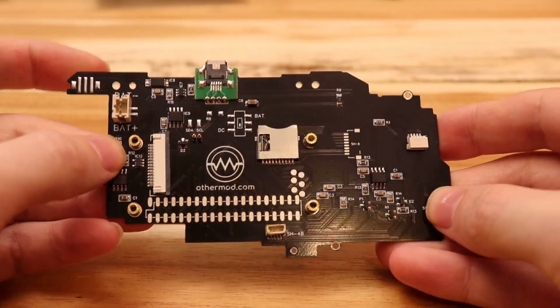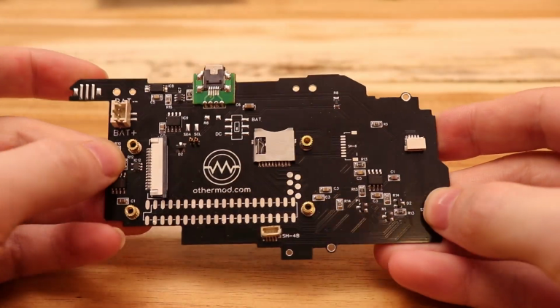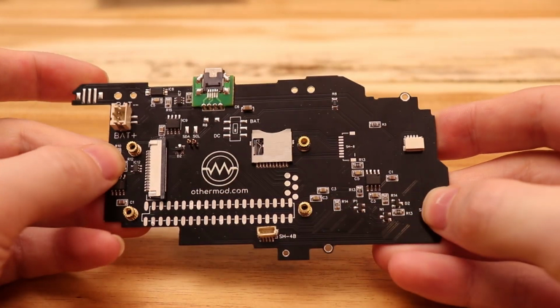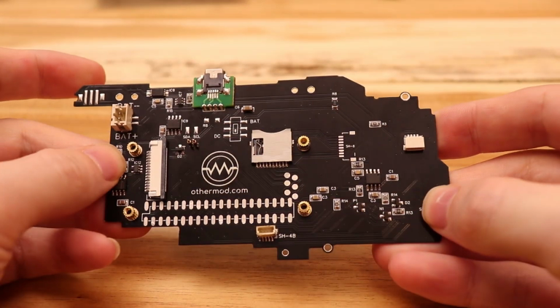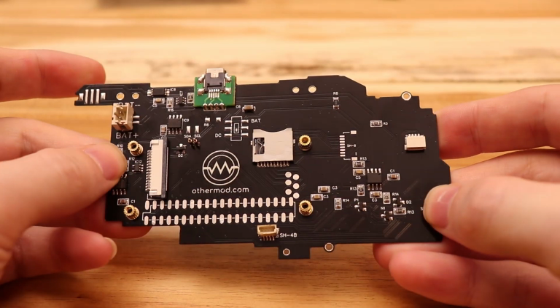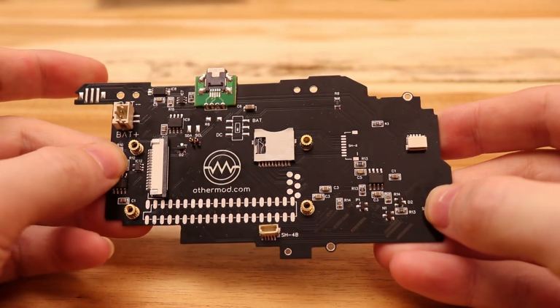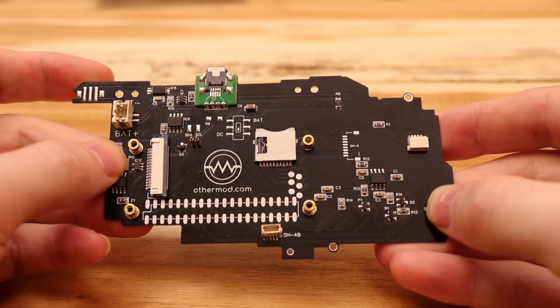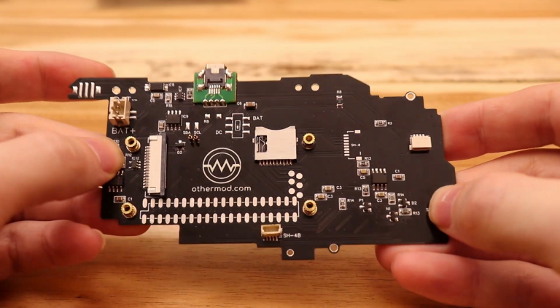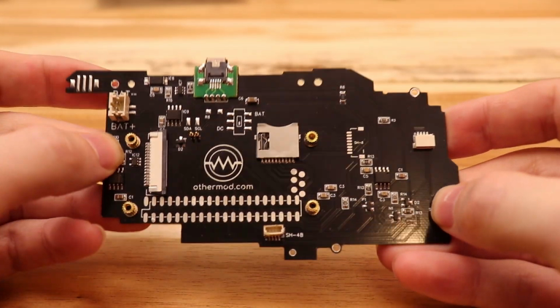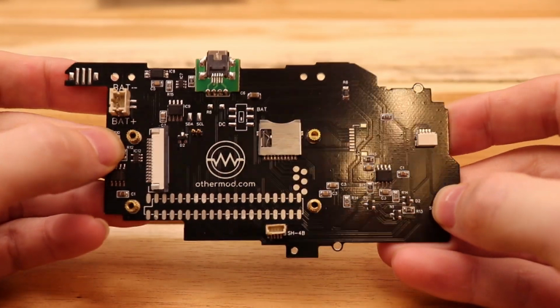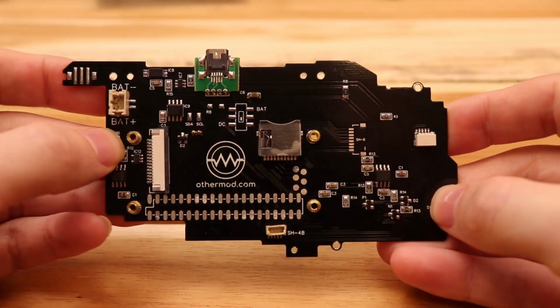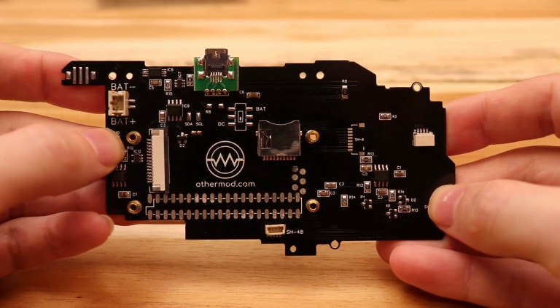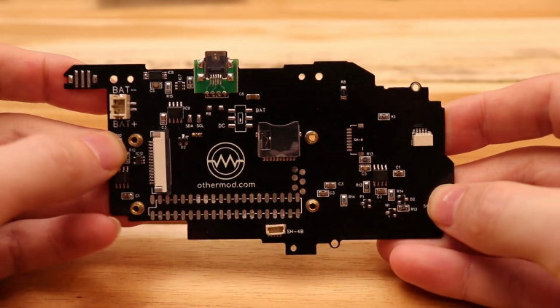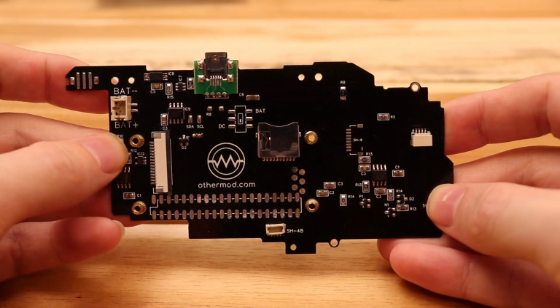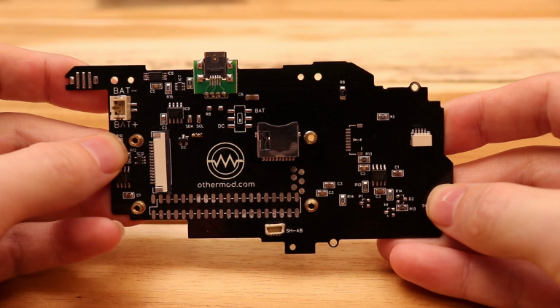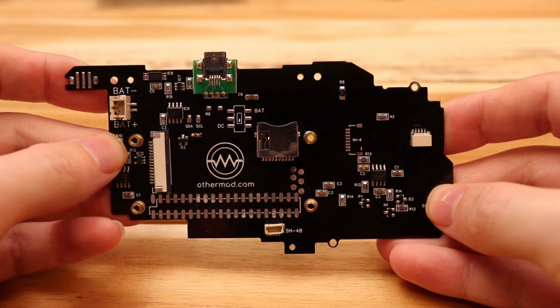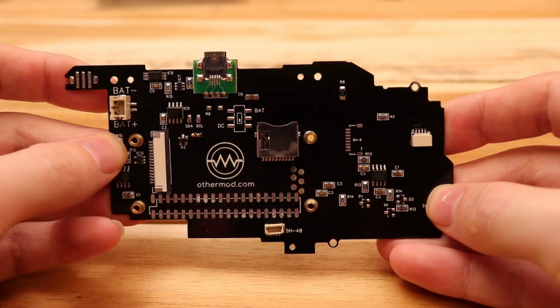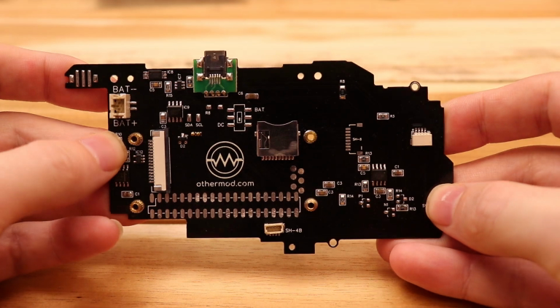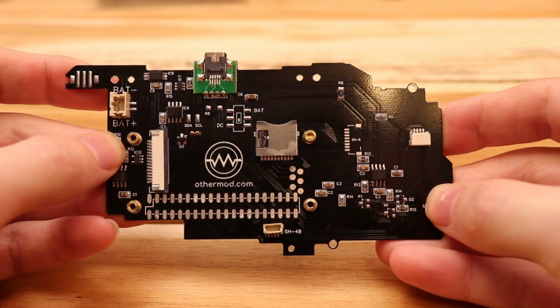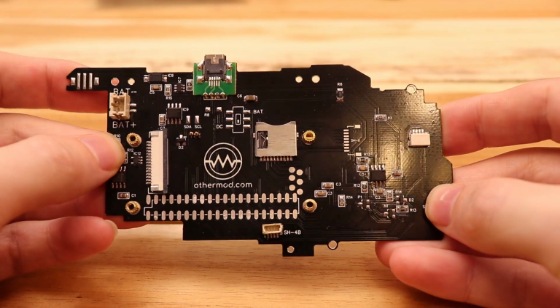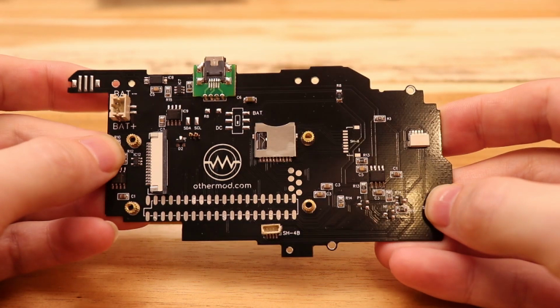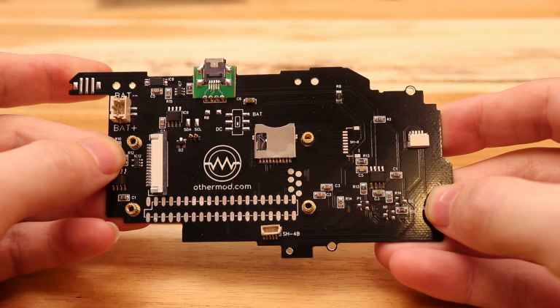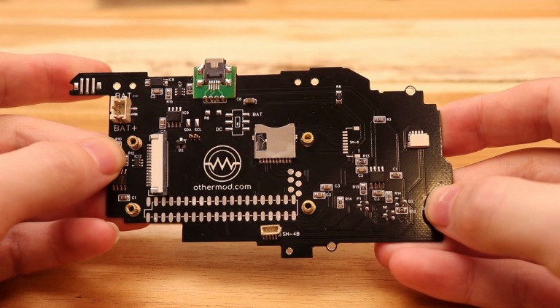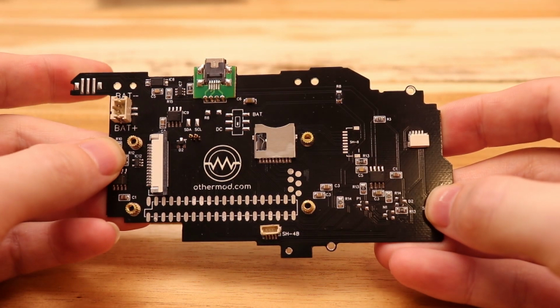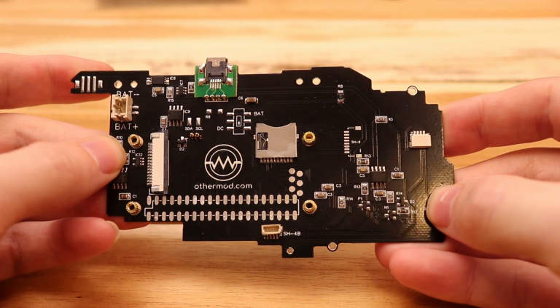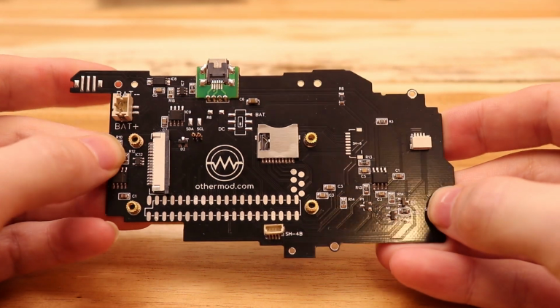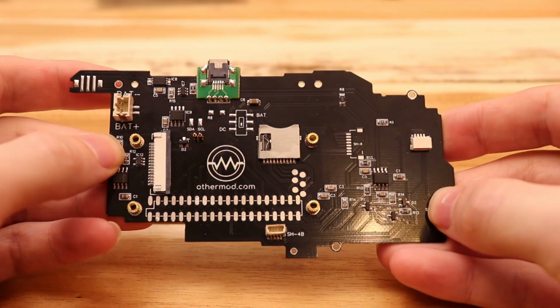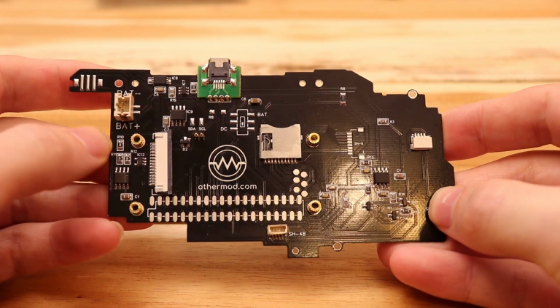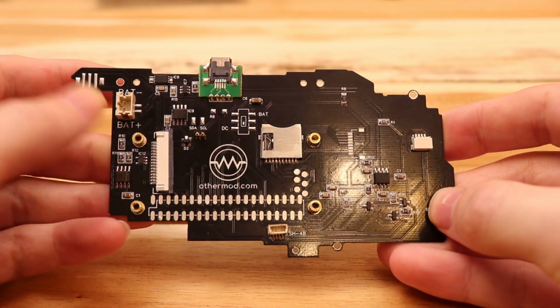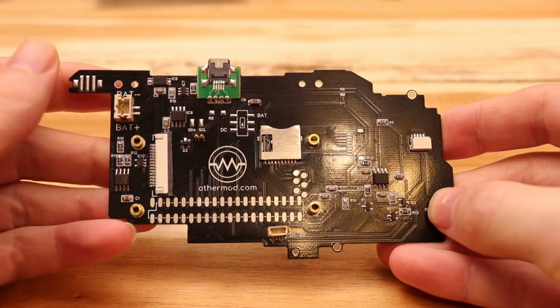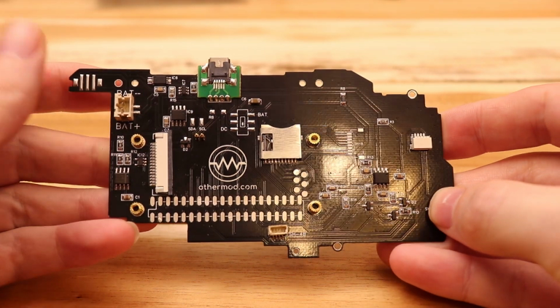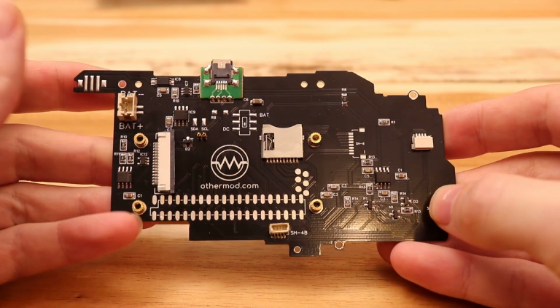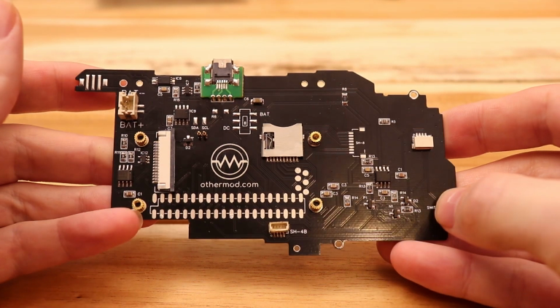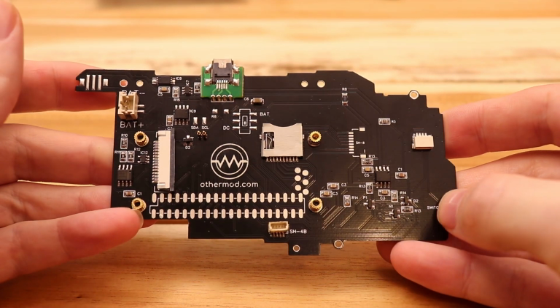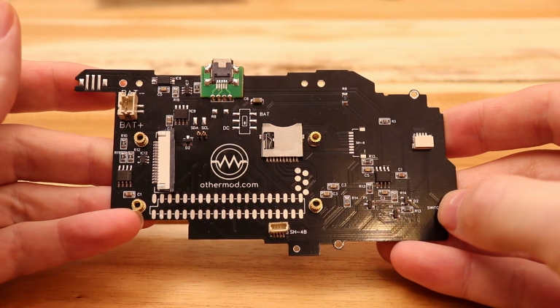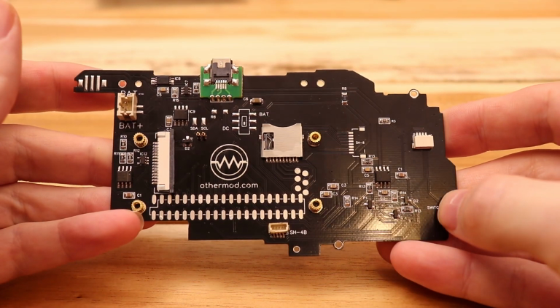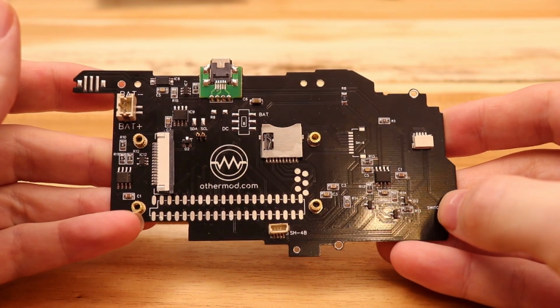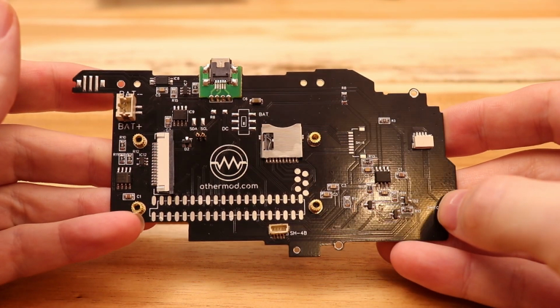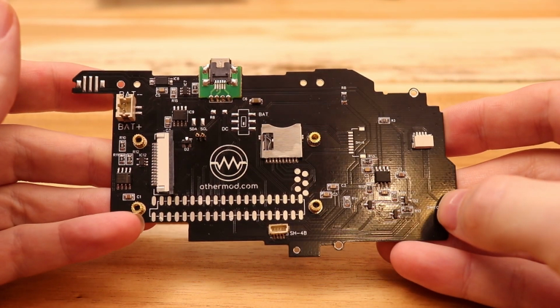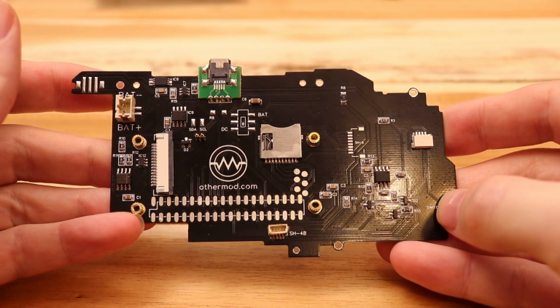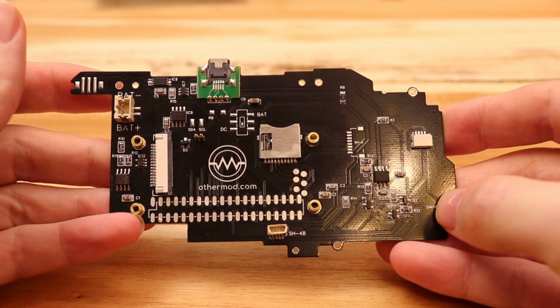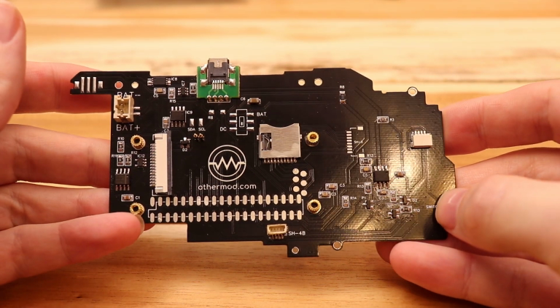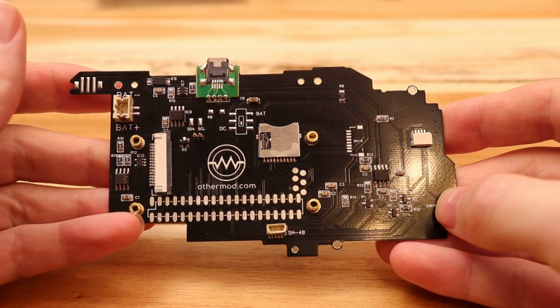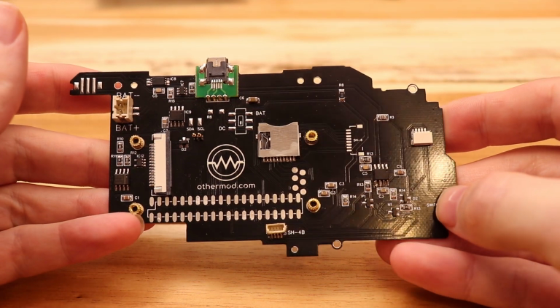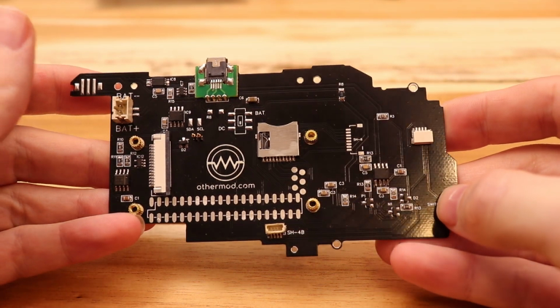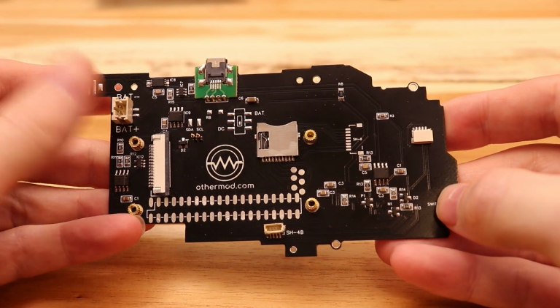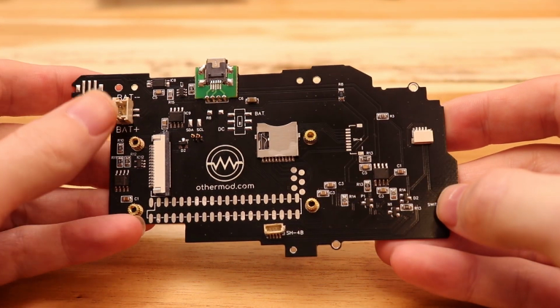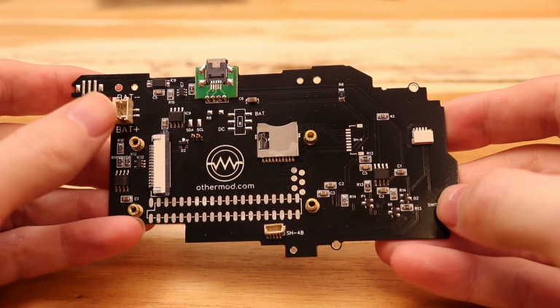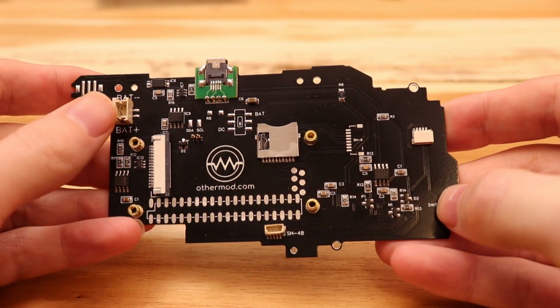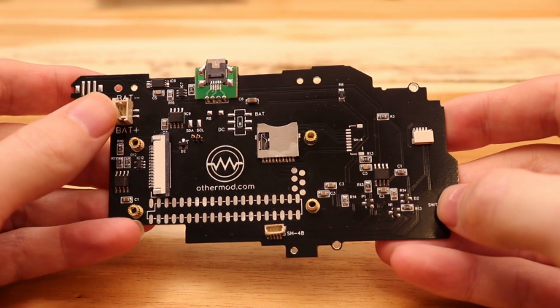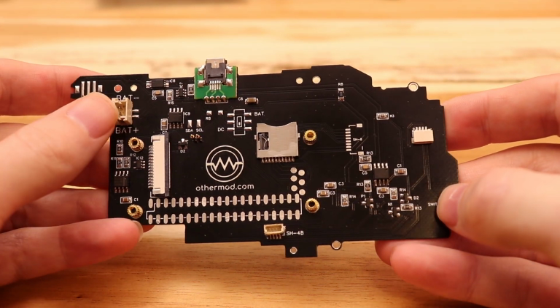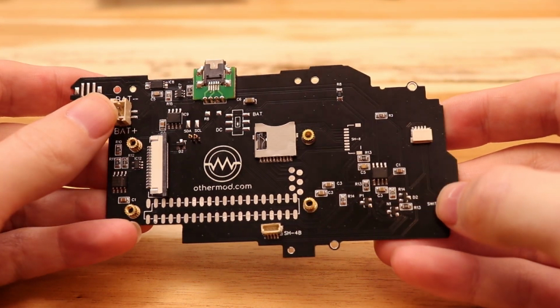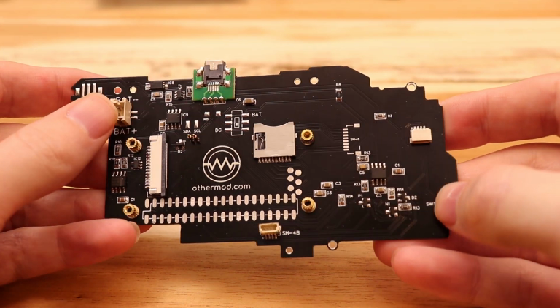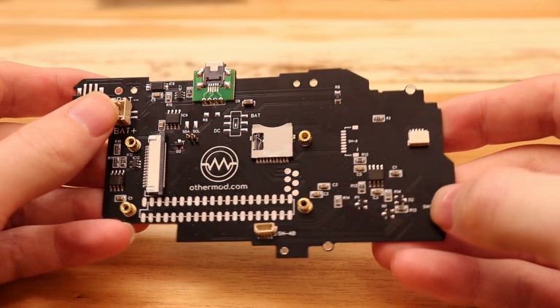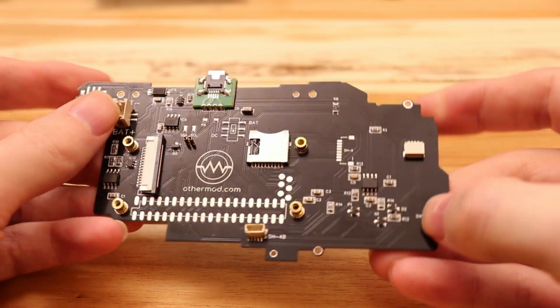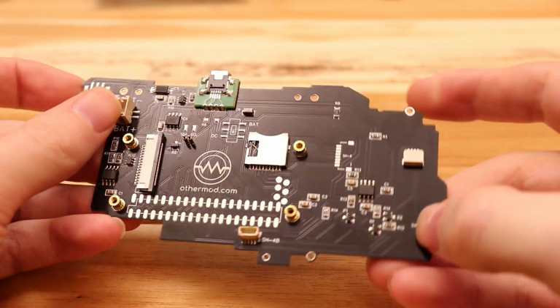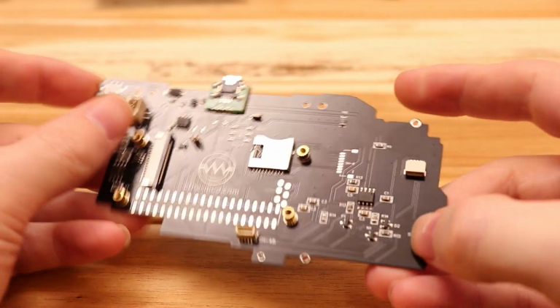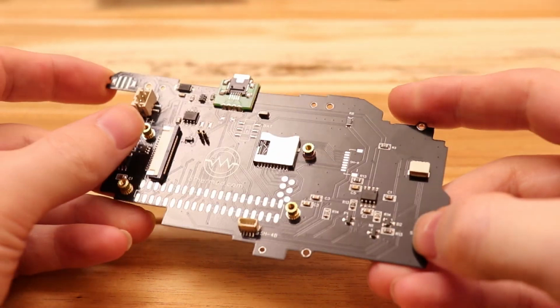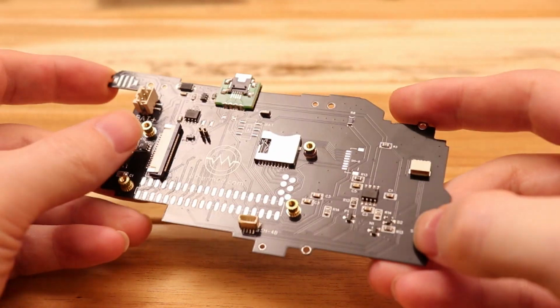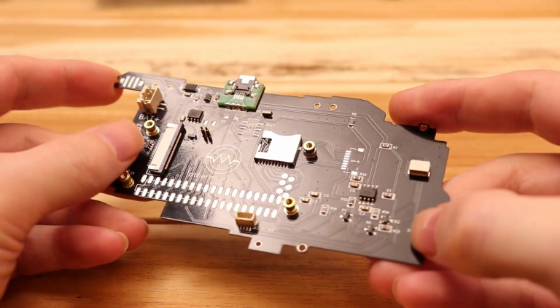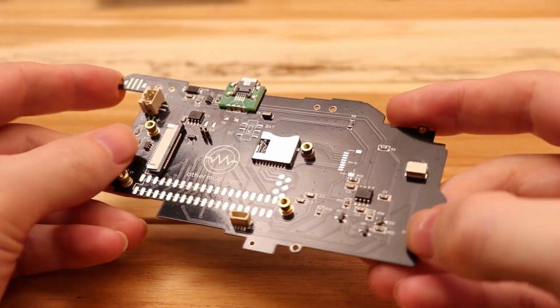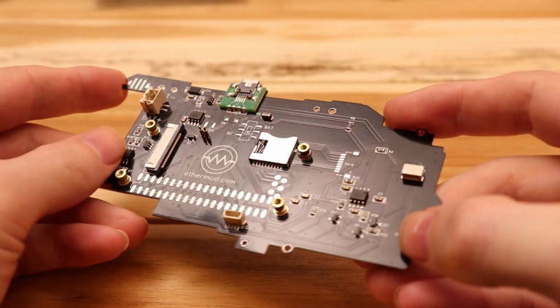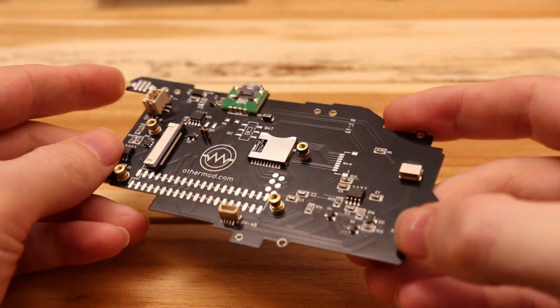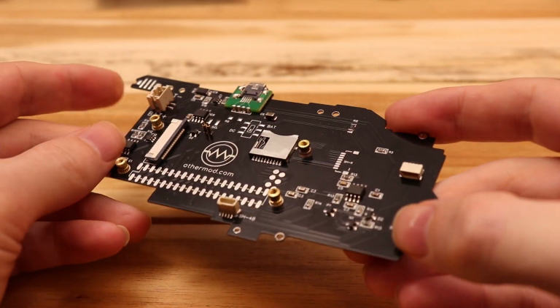Here's the board after everything is removed. I also went ahead and removed the pogo pins because they don't line up with the Pi Zero Two board anyway.